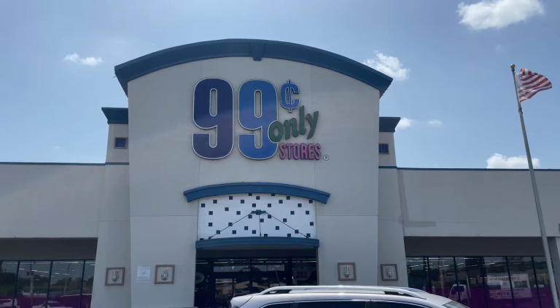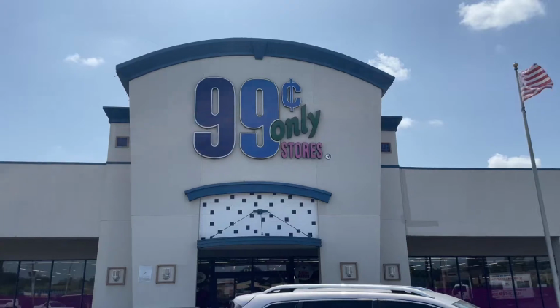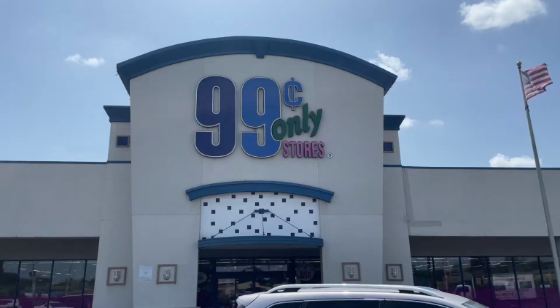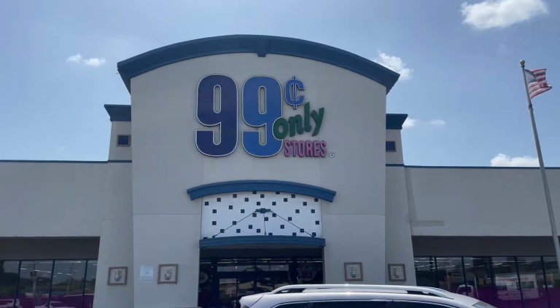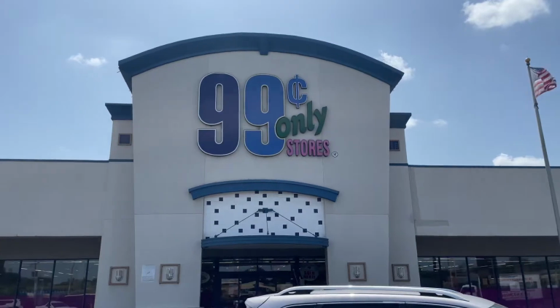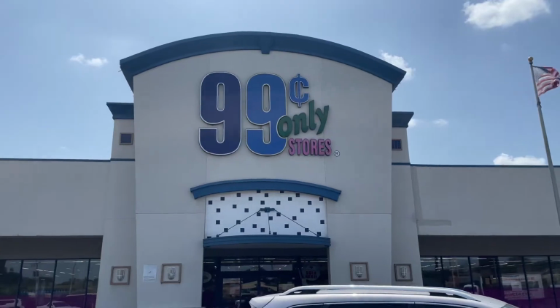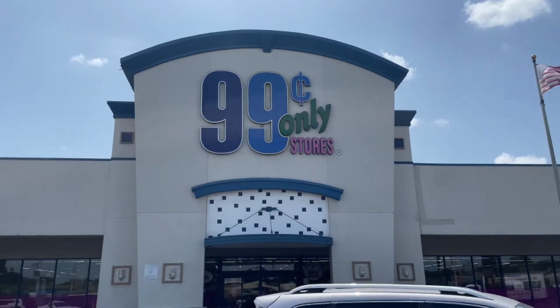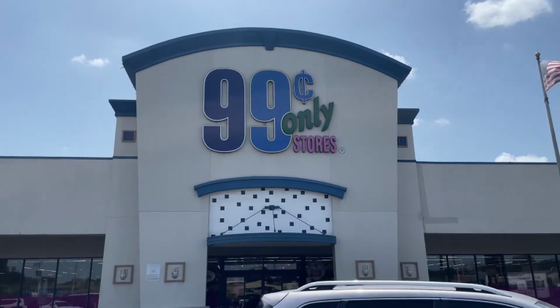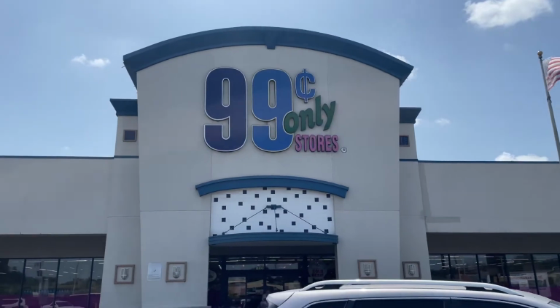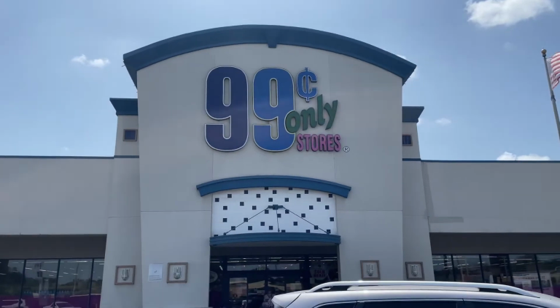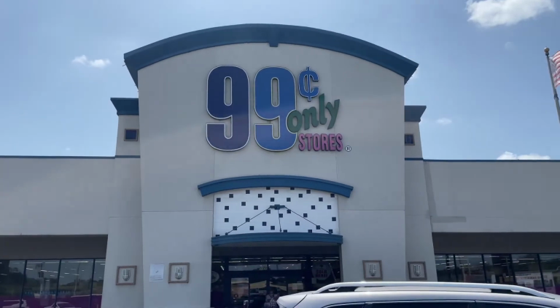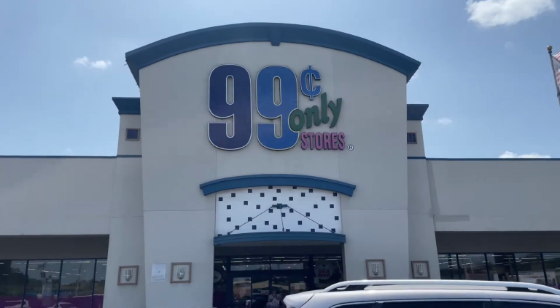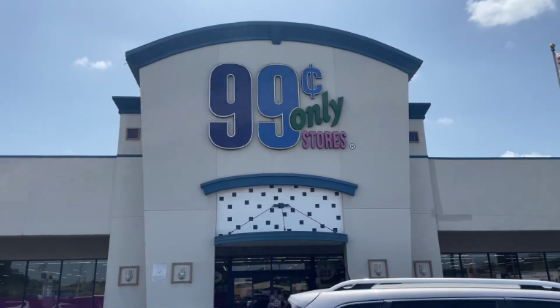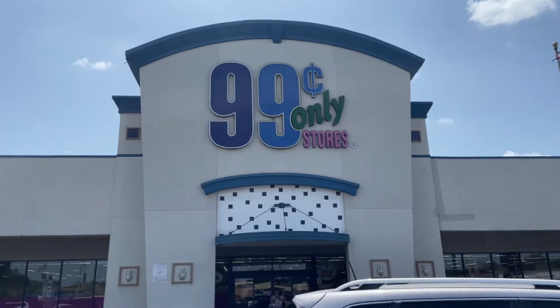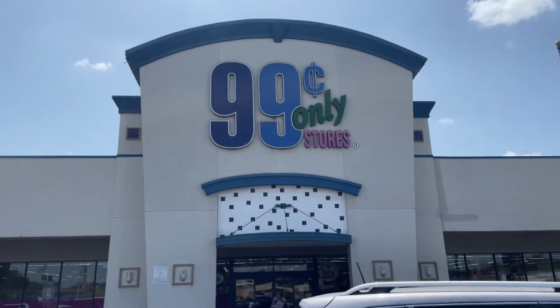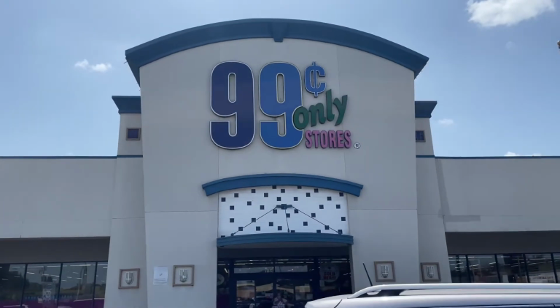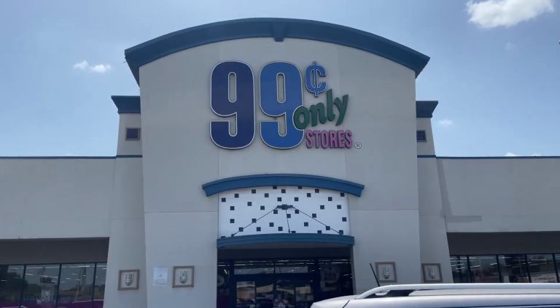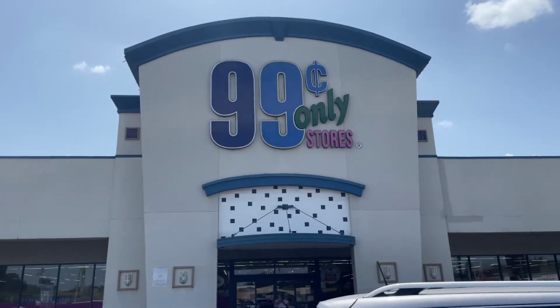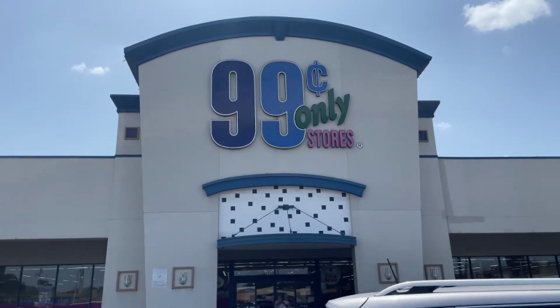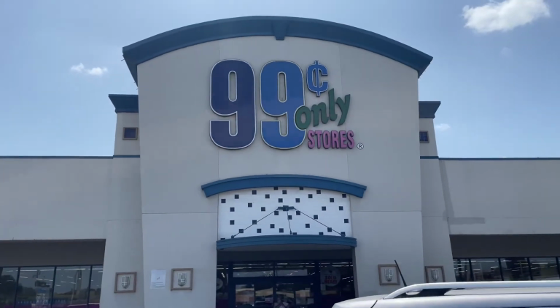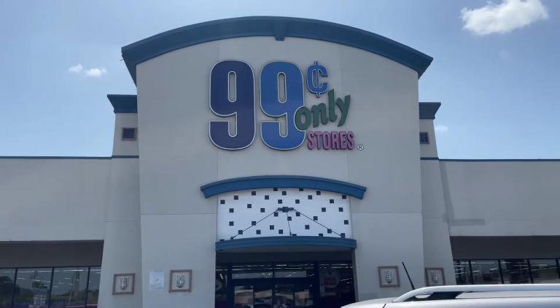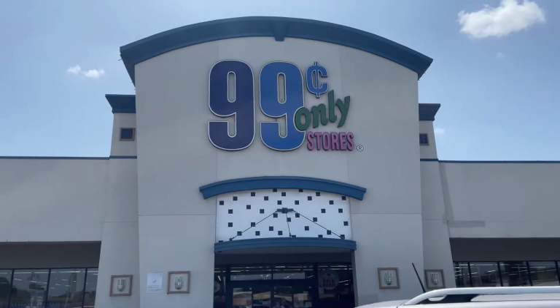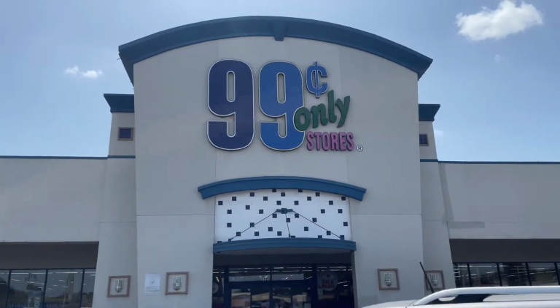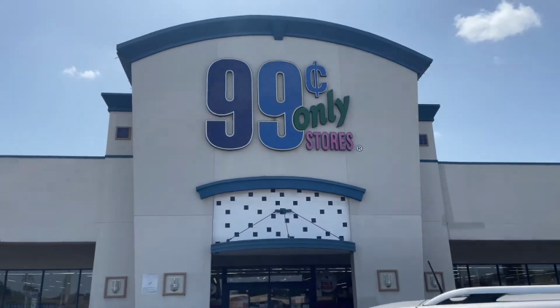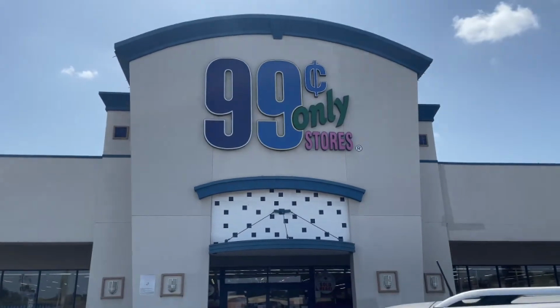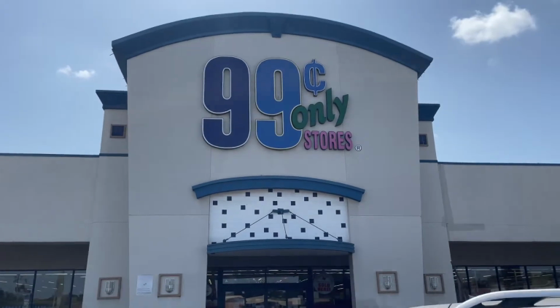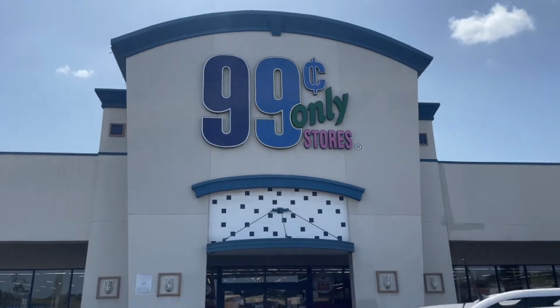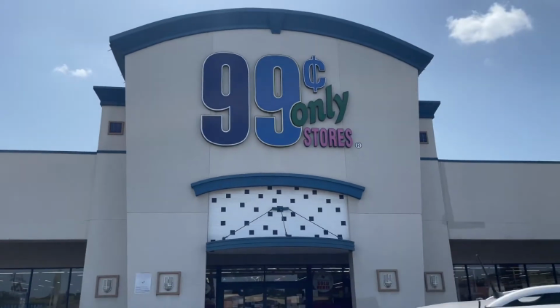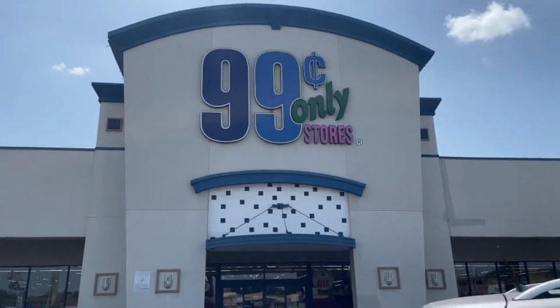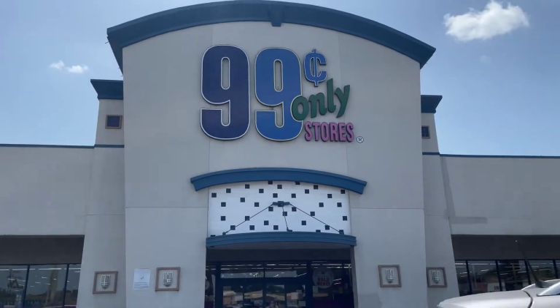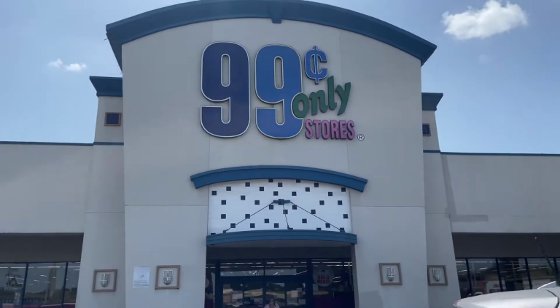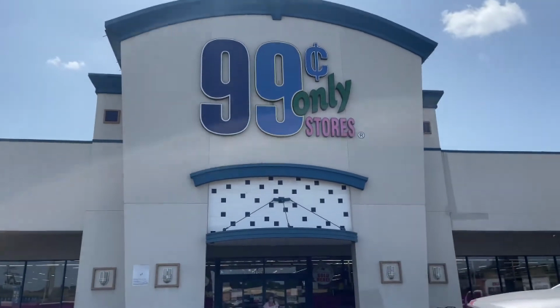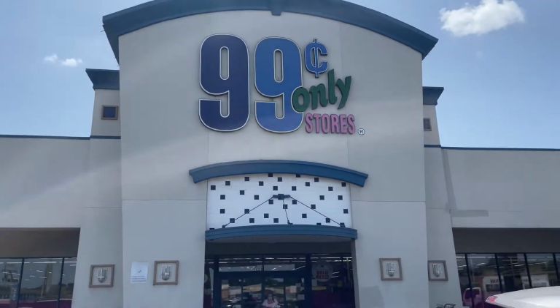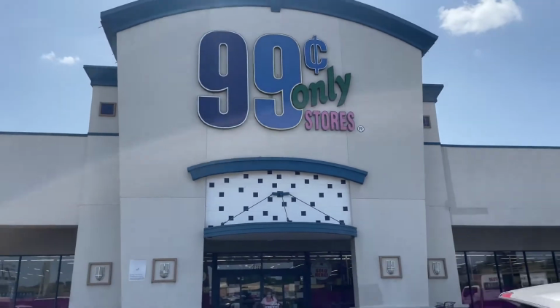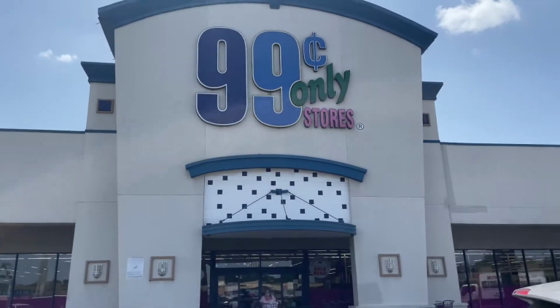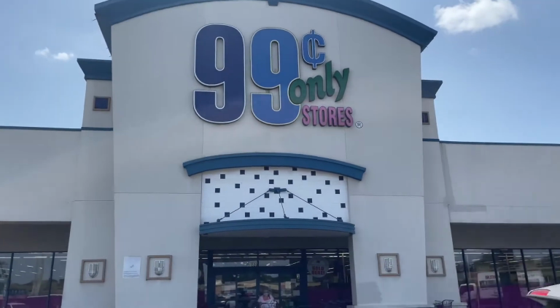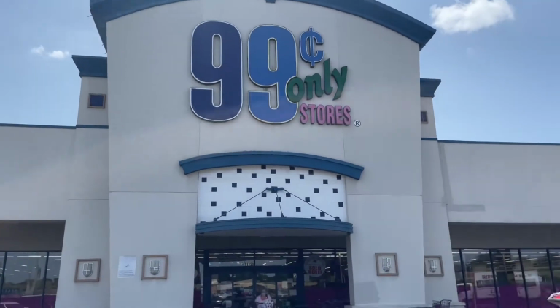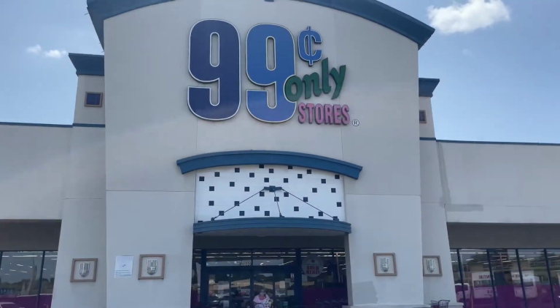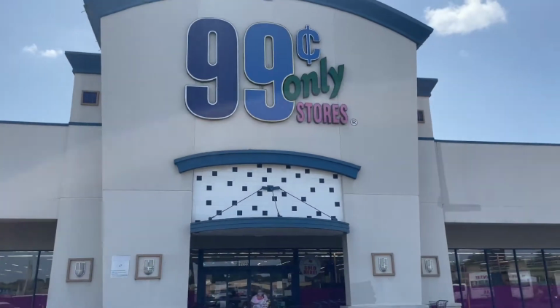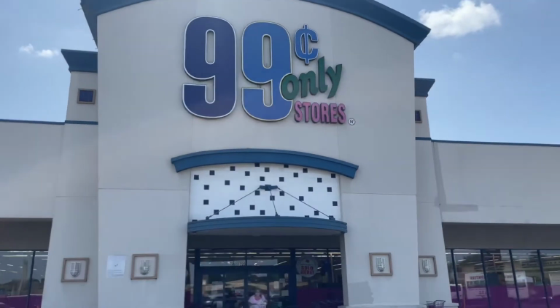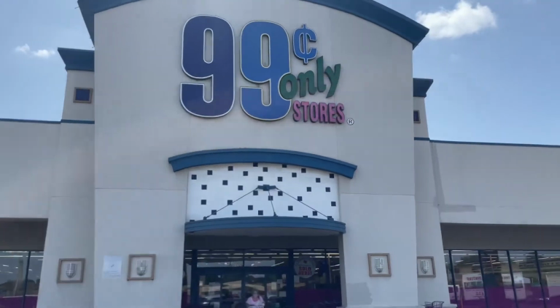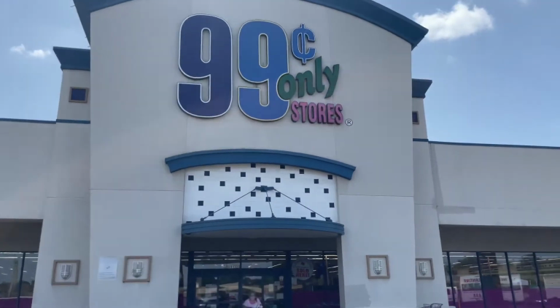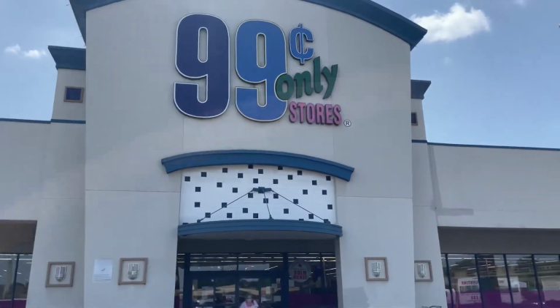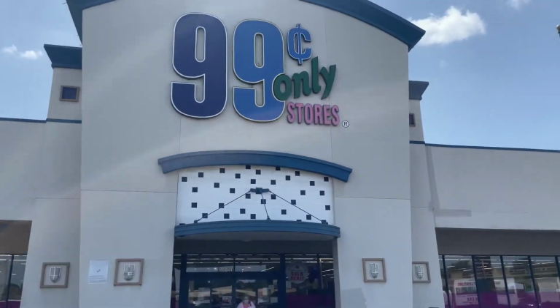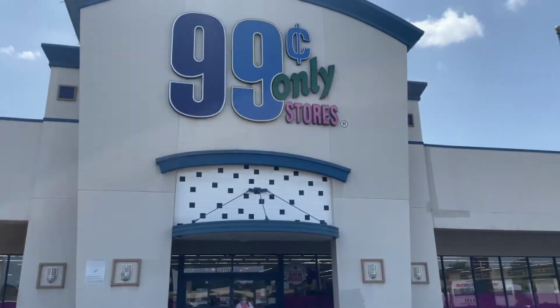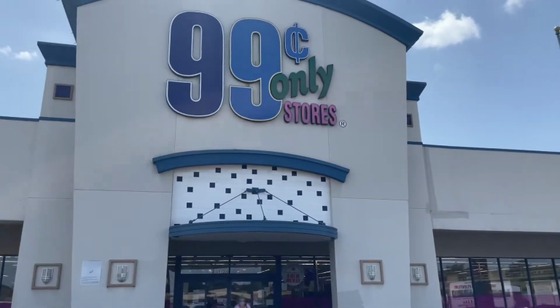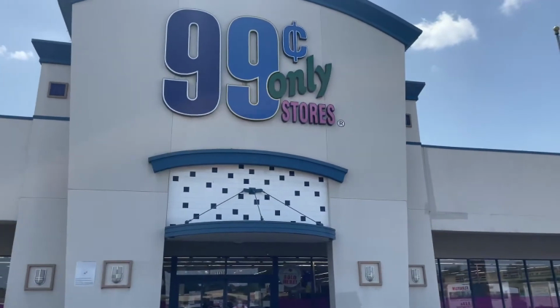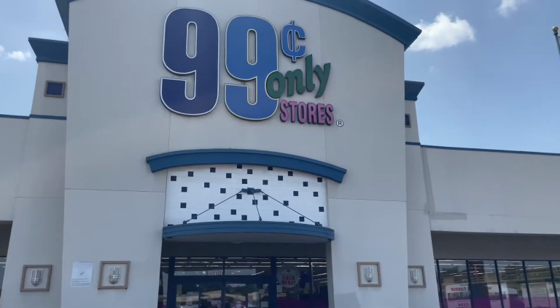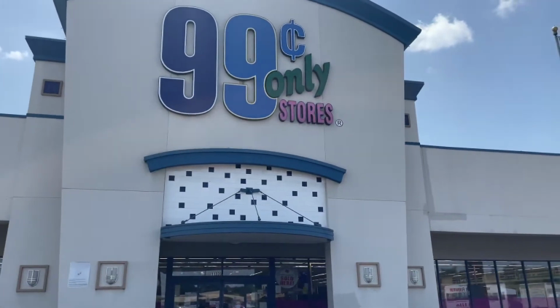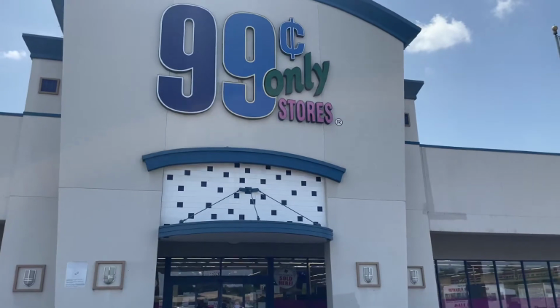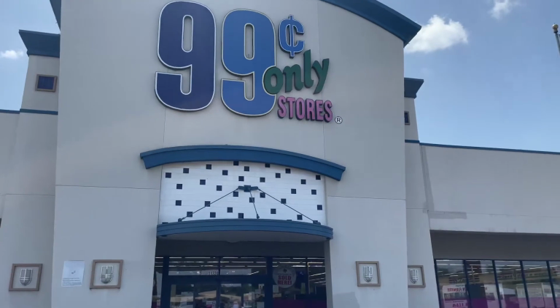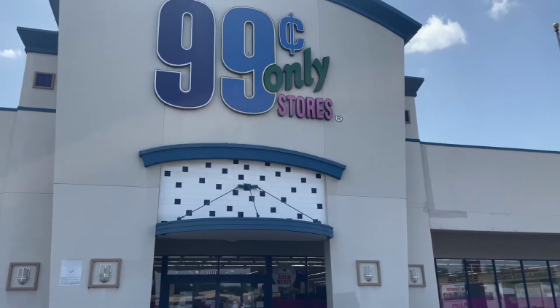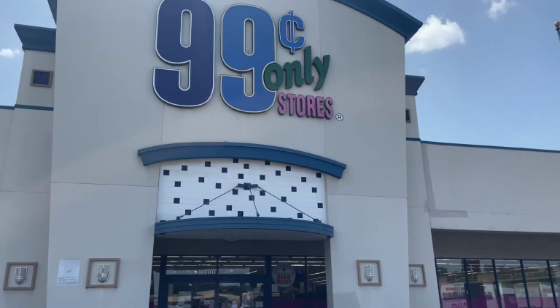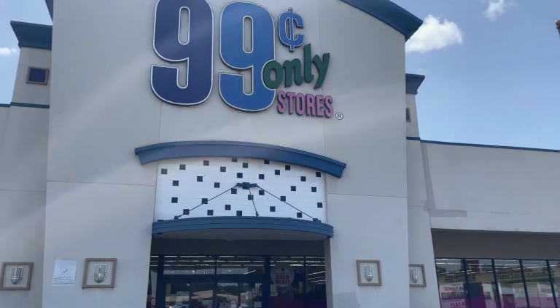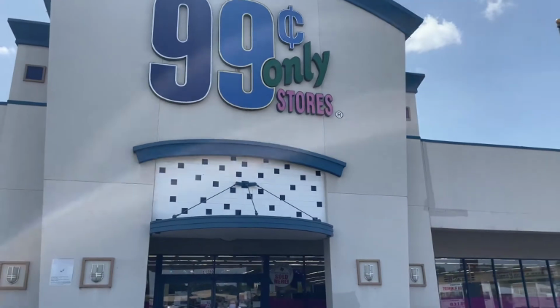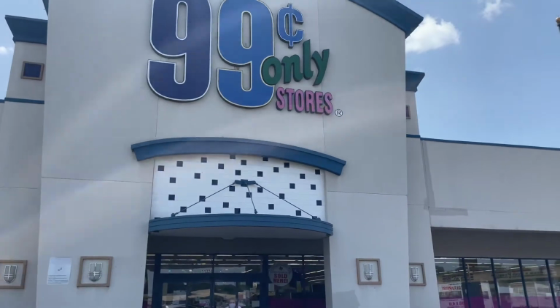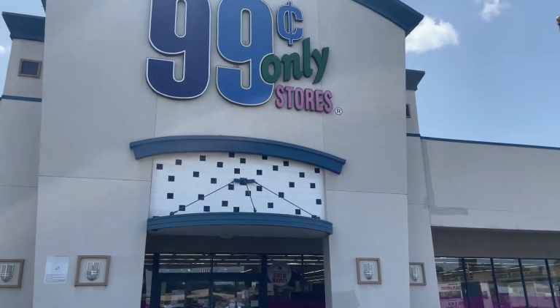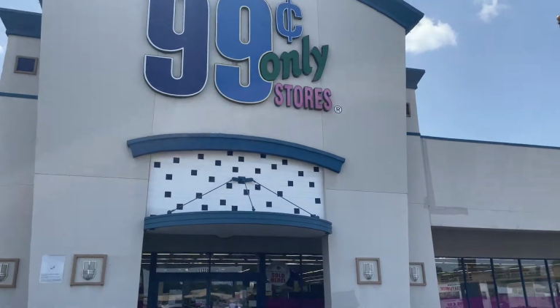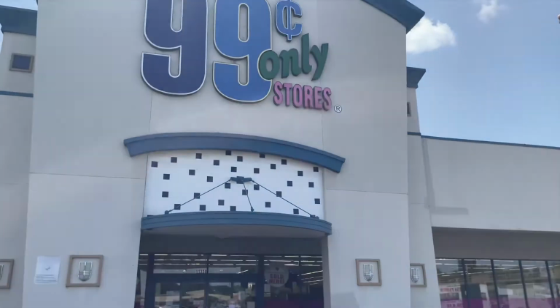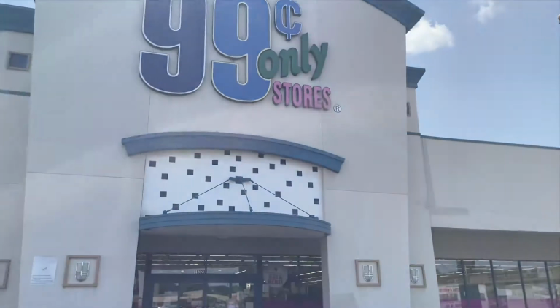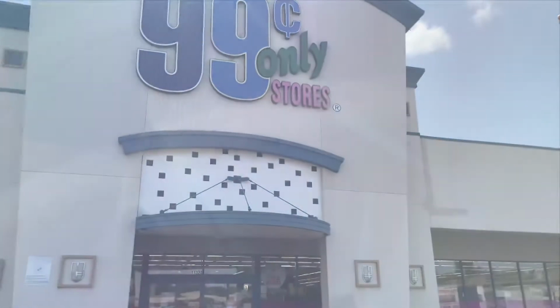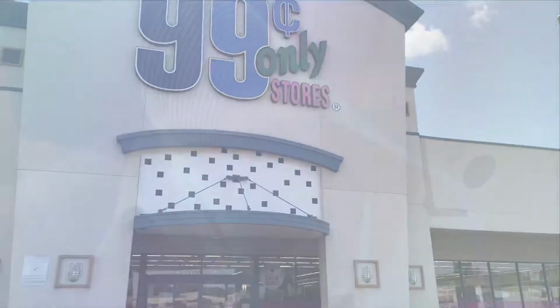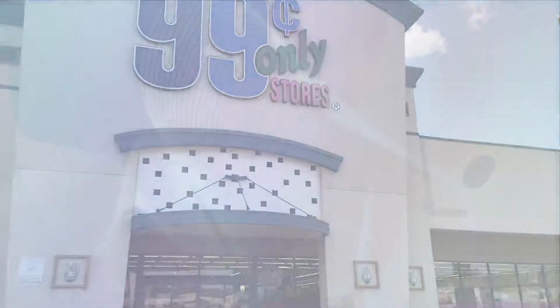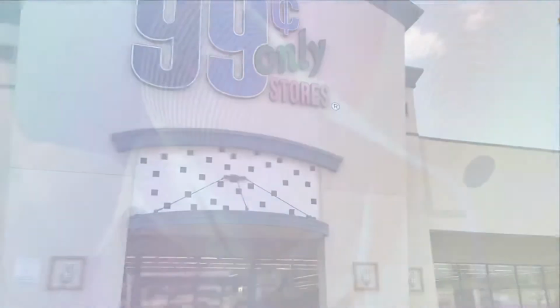Hey y'all, welcome back to my channel — and welcome to my channel if you are new! Today we are at the 99 Cent Only Store. Let's go in!